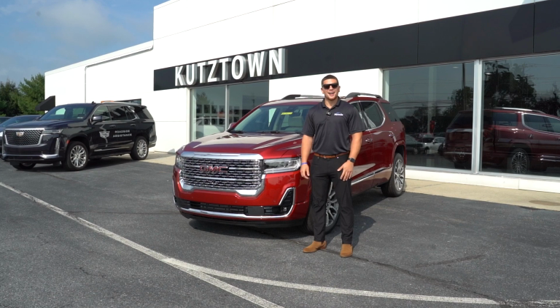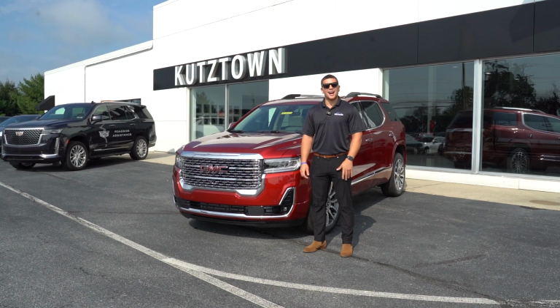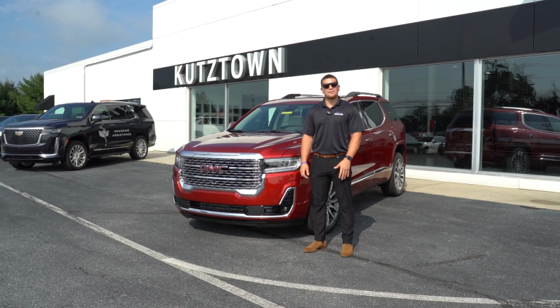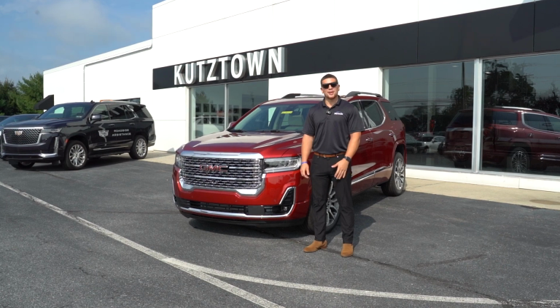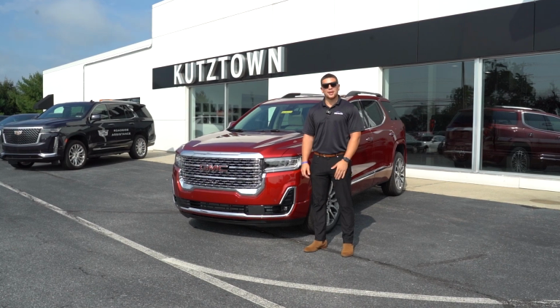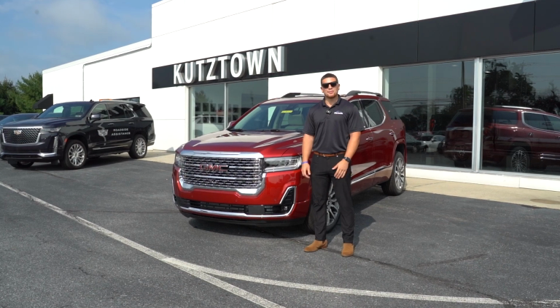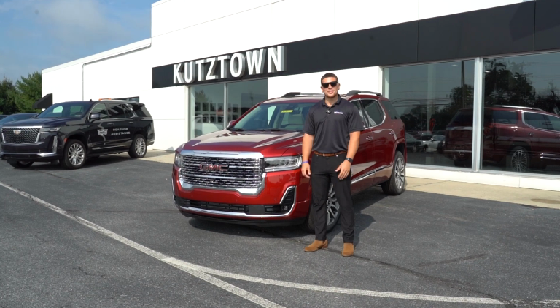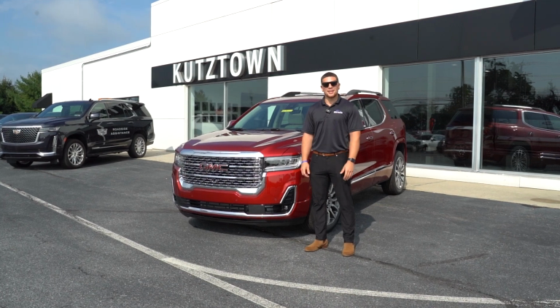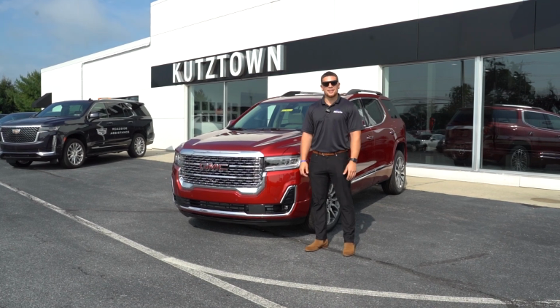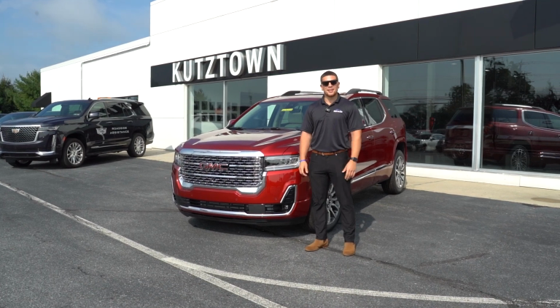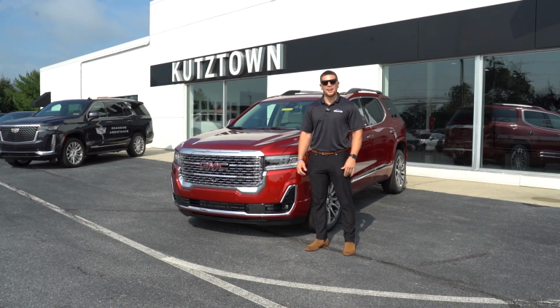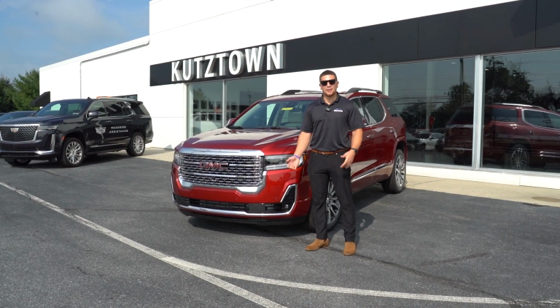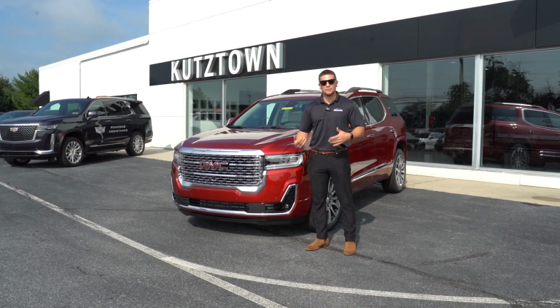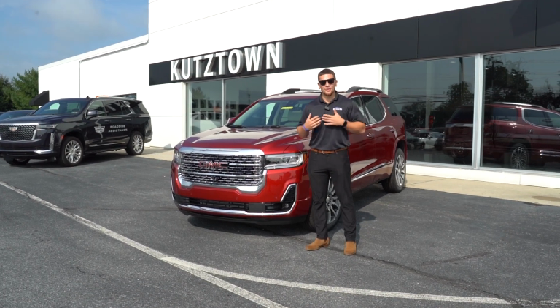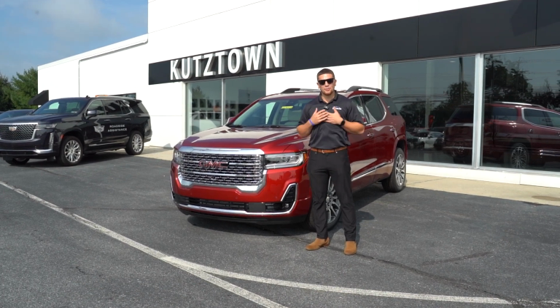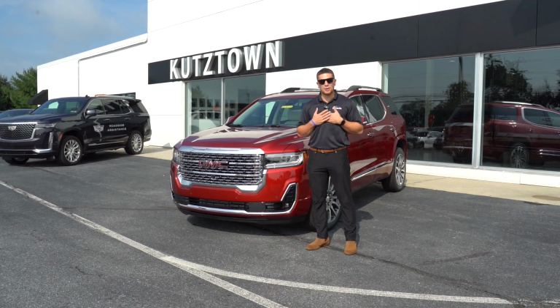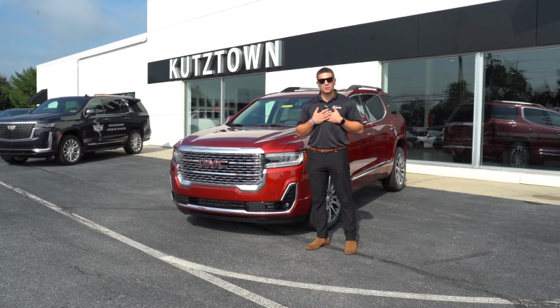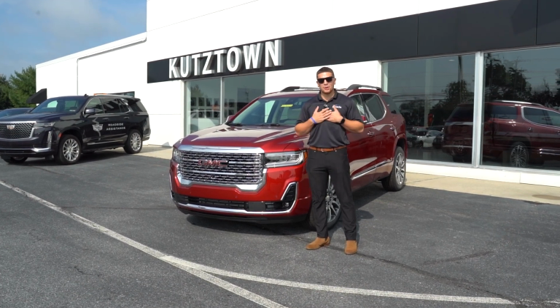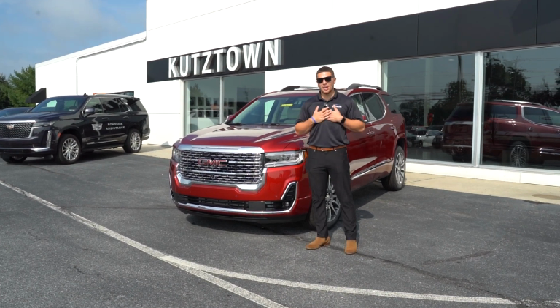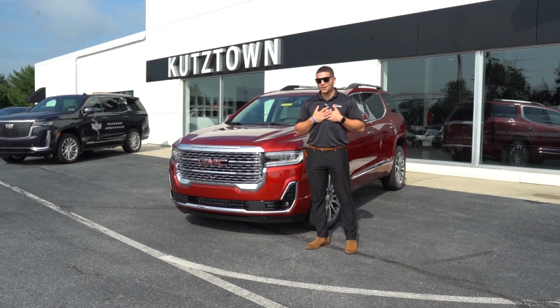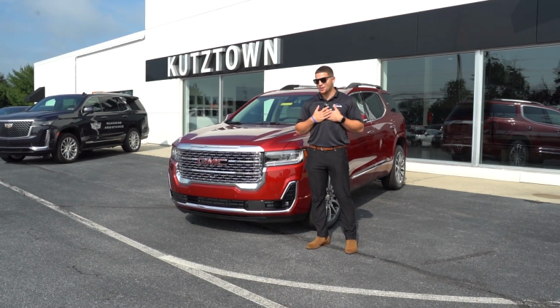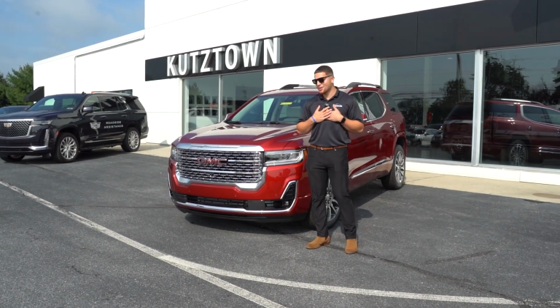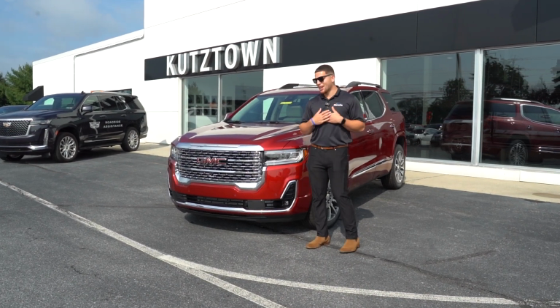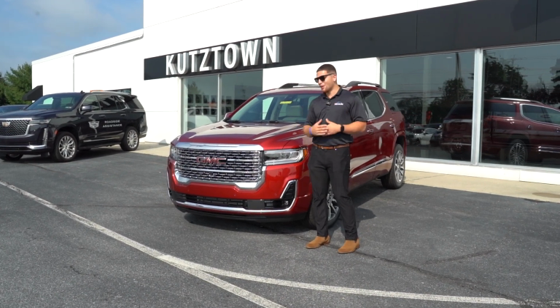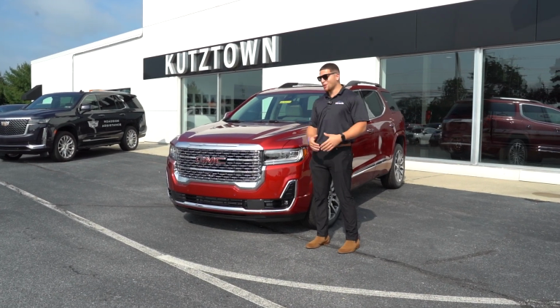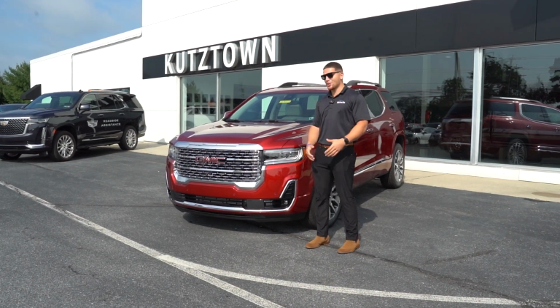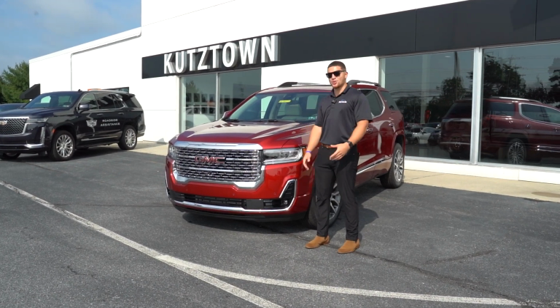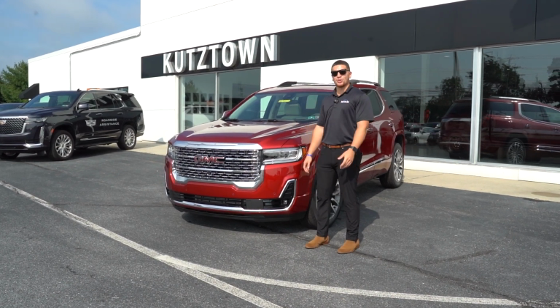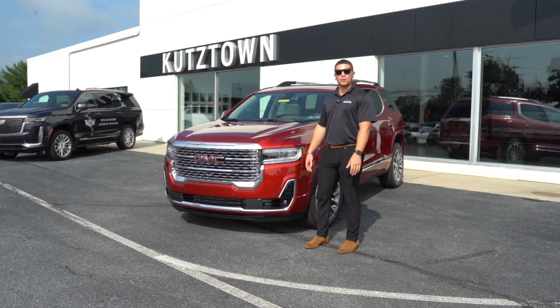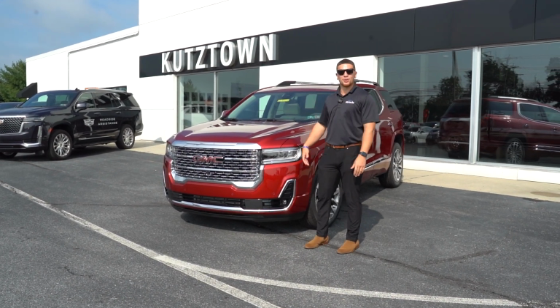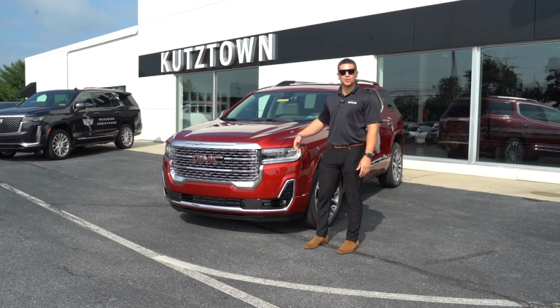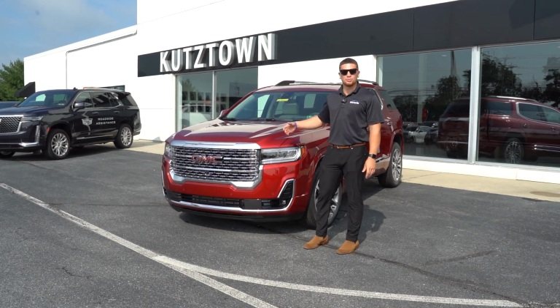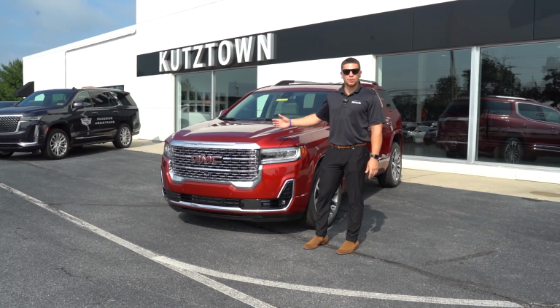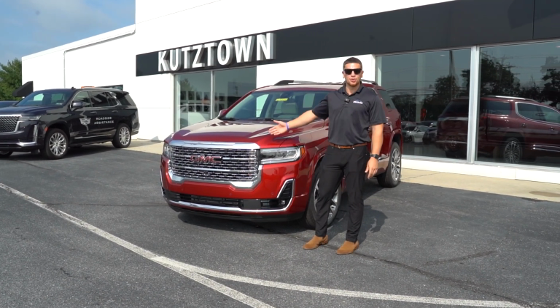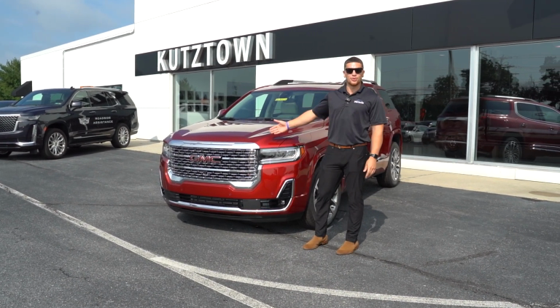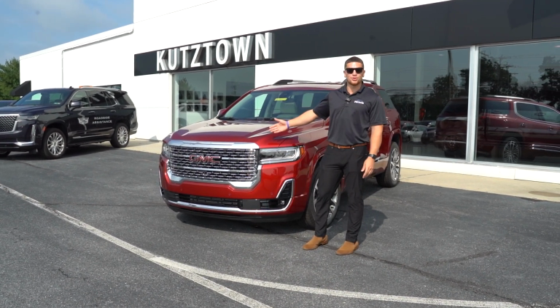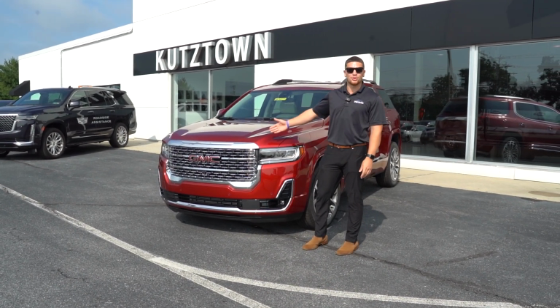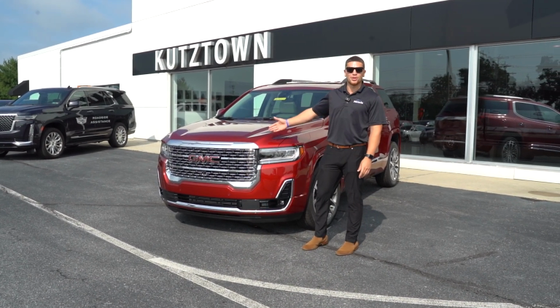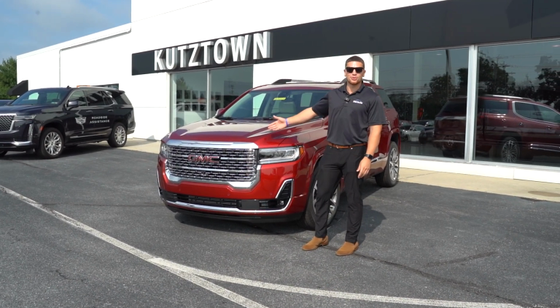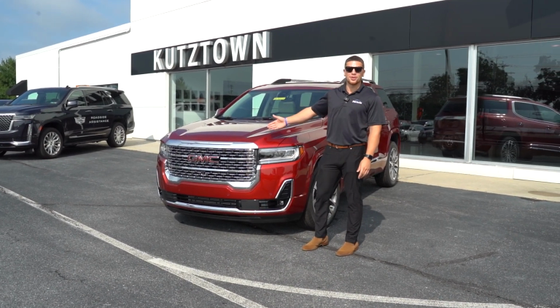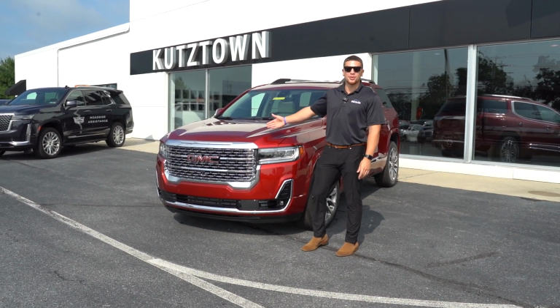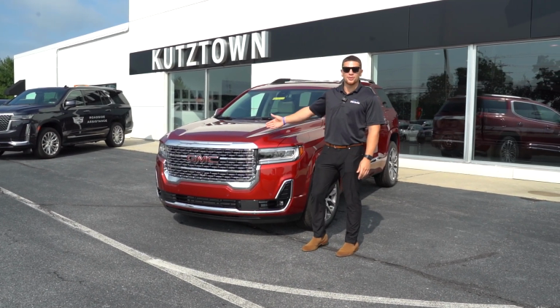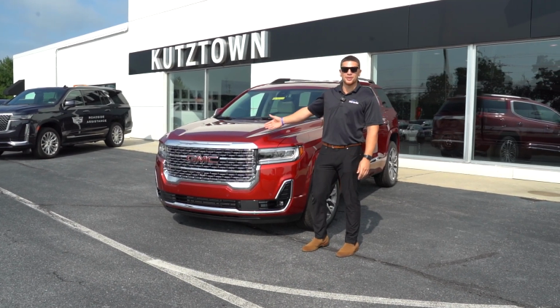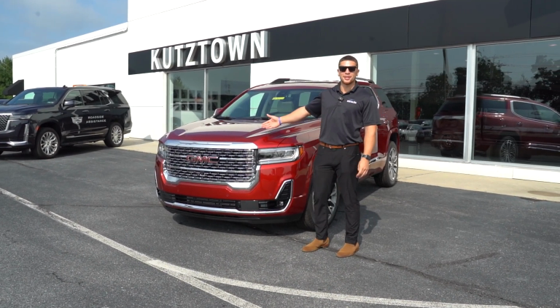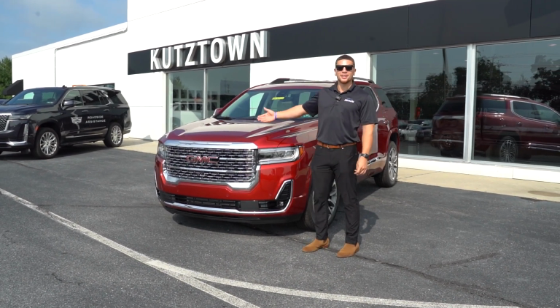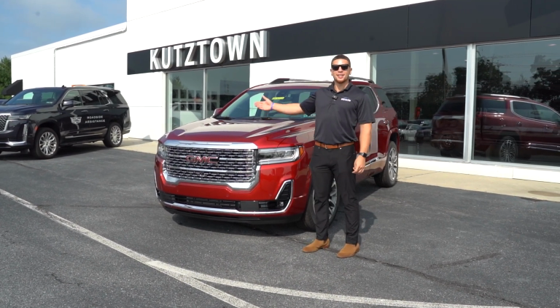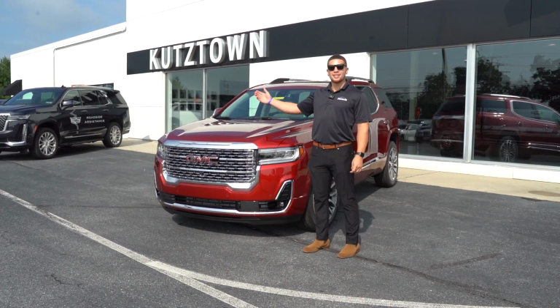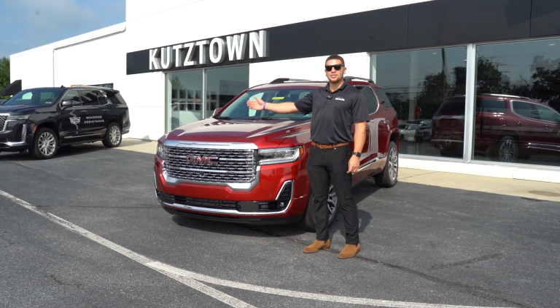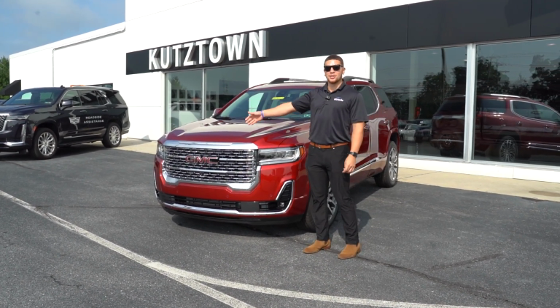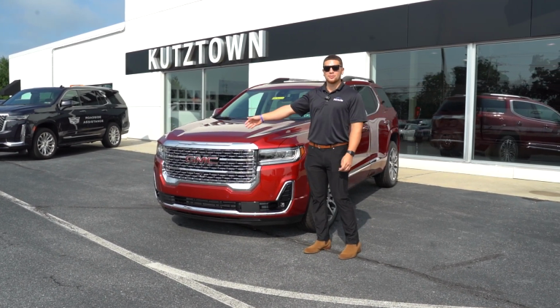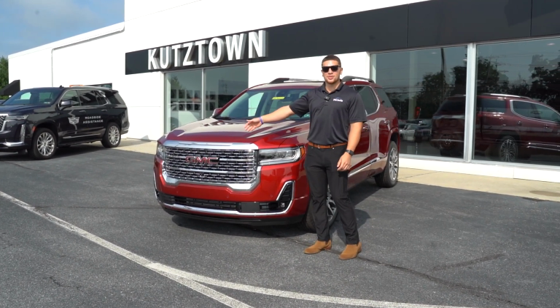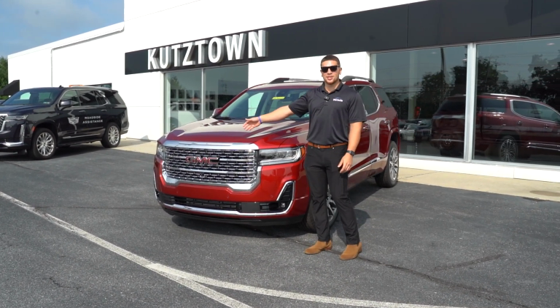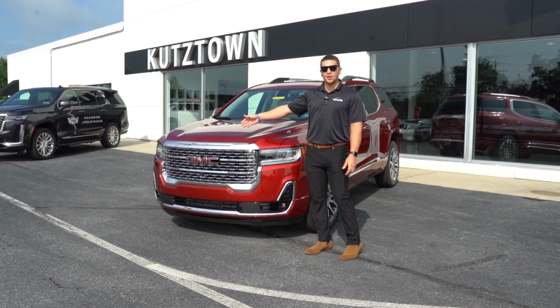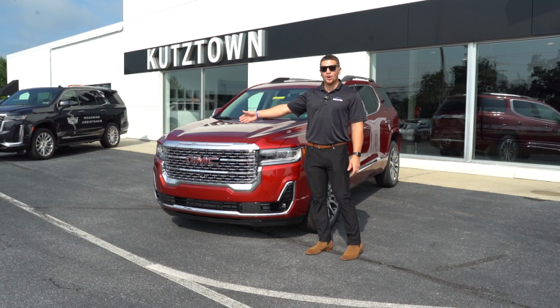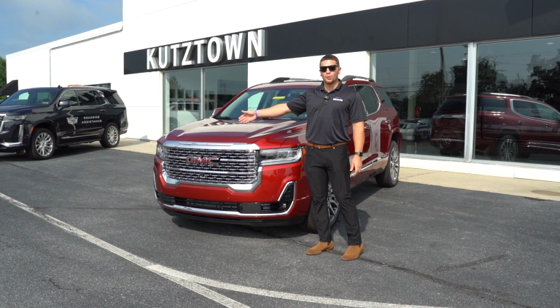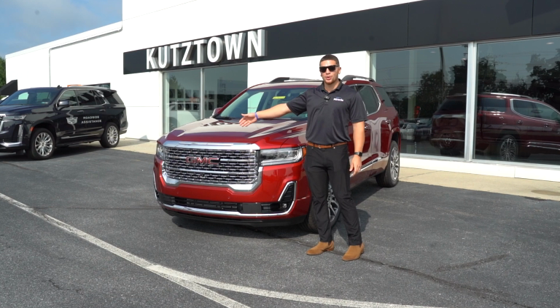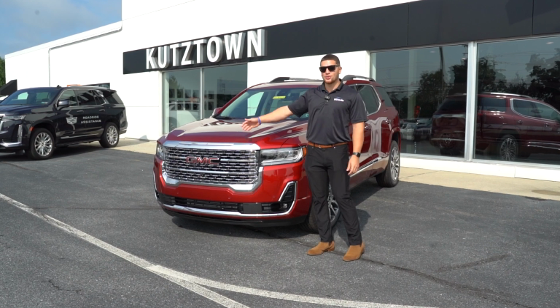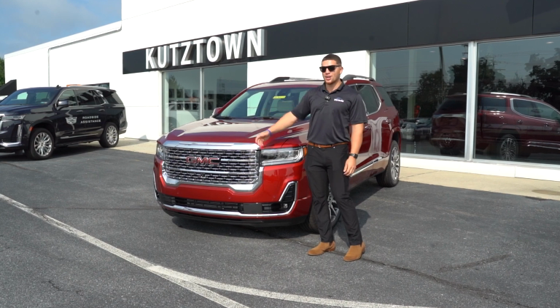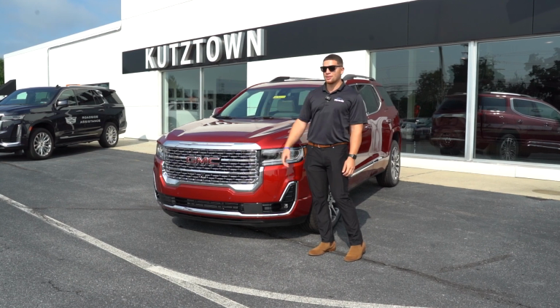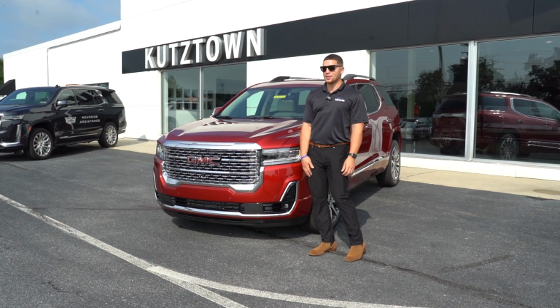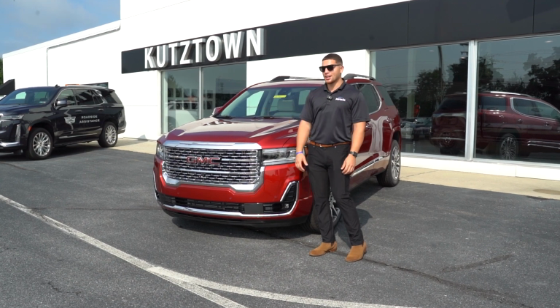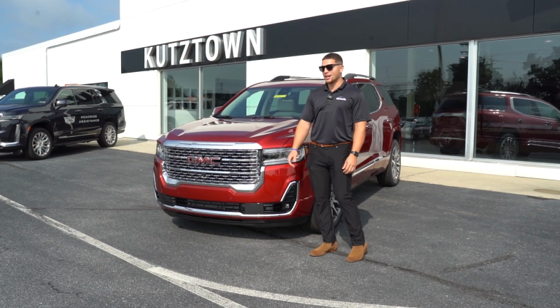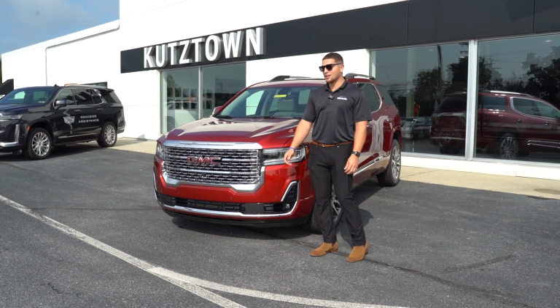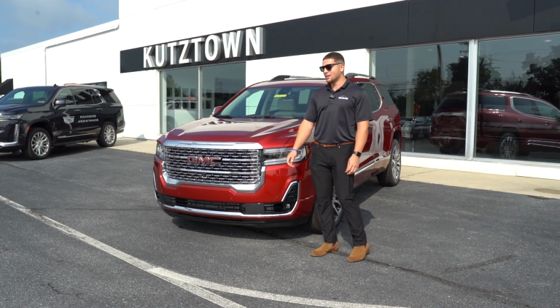Hi, my name is Danny. I'm from Miracle Auto and I wanted to show you this beautiful 2023 GMC all-wheel drive Denali.